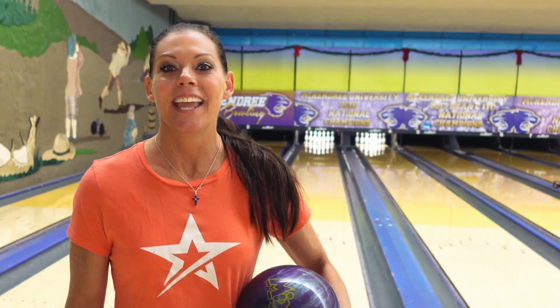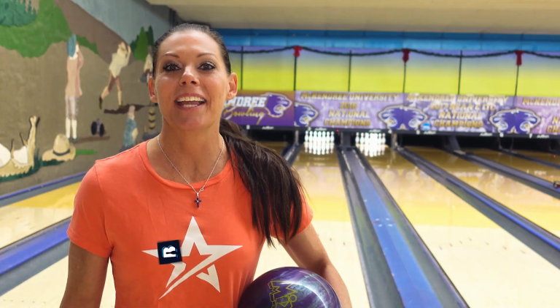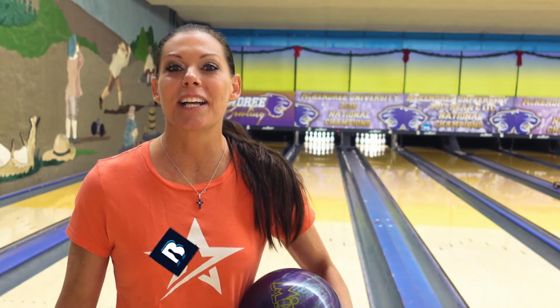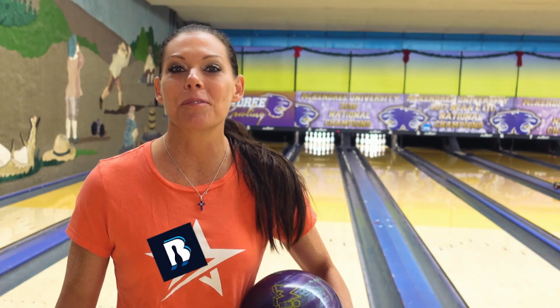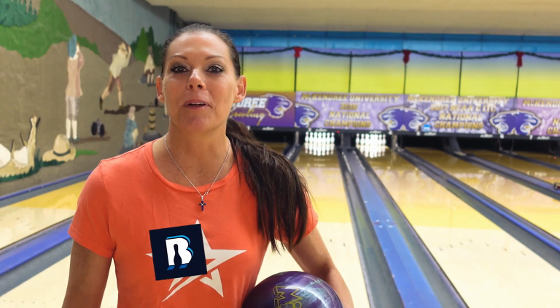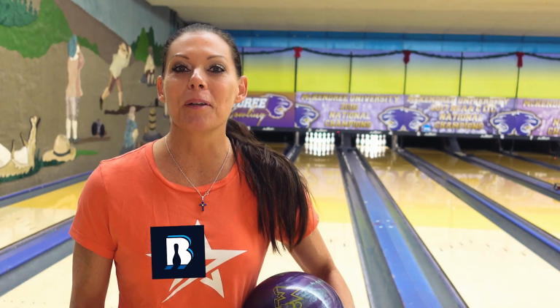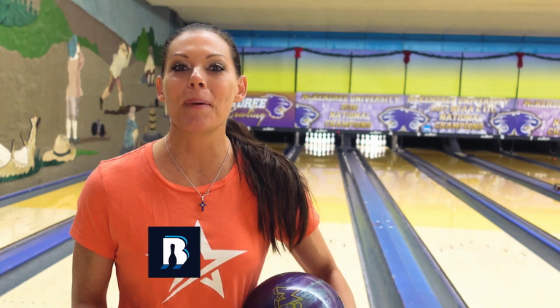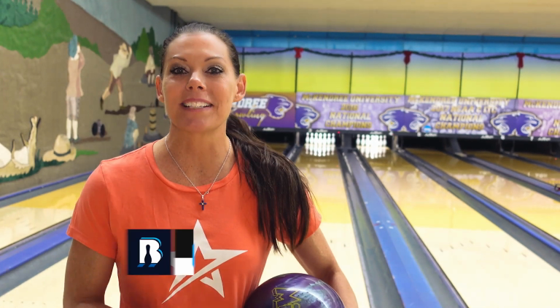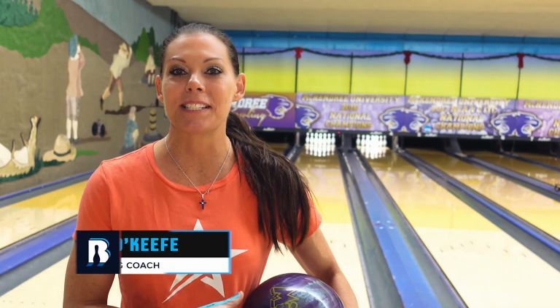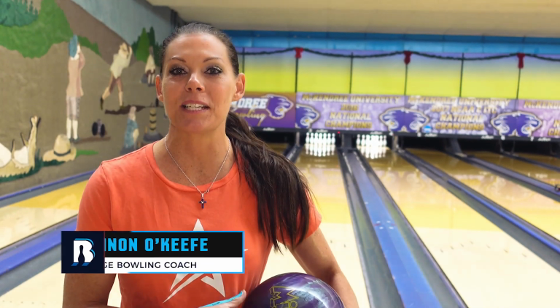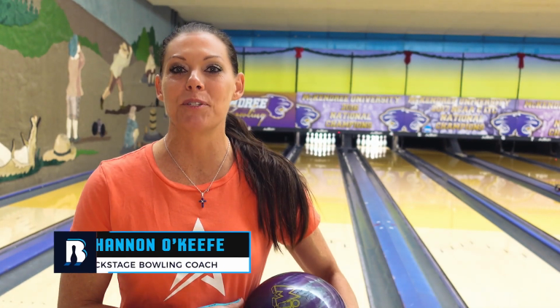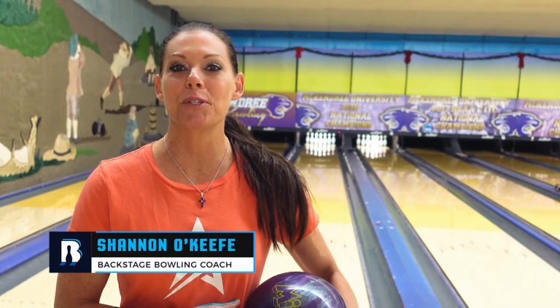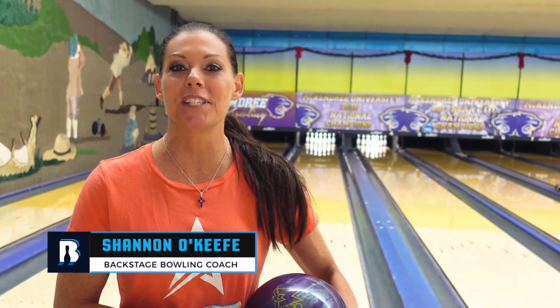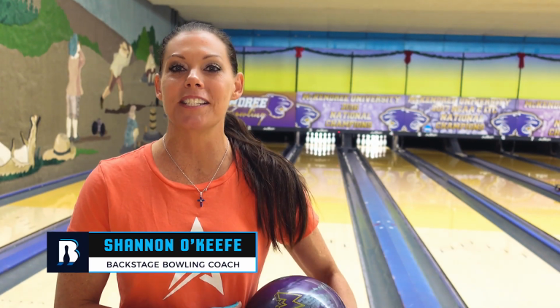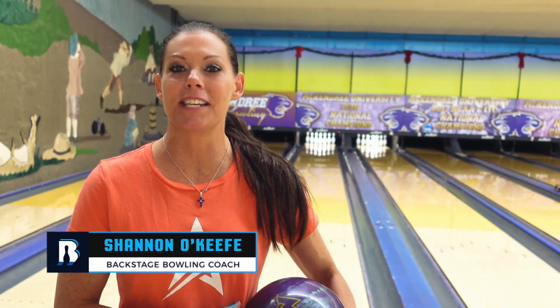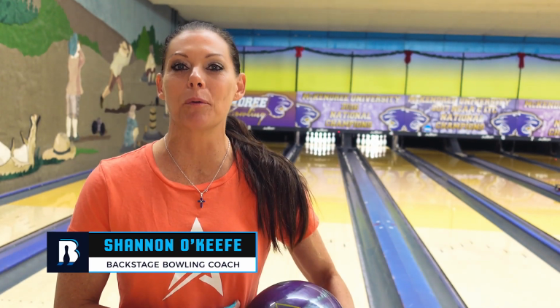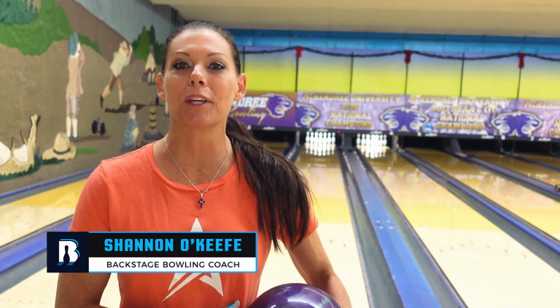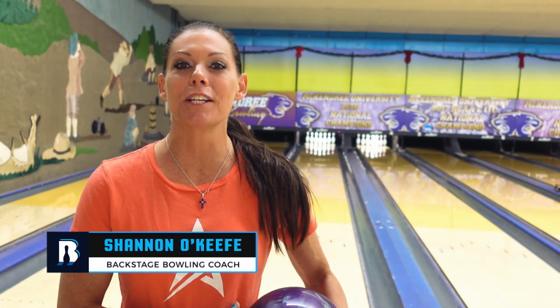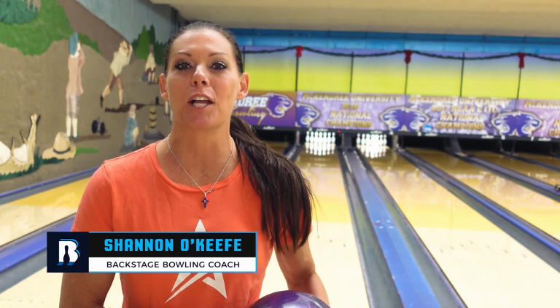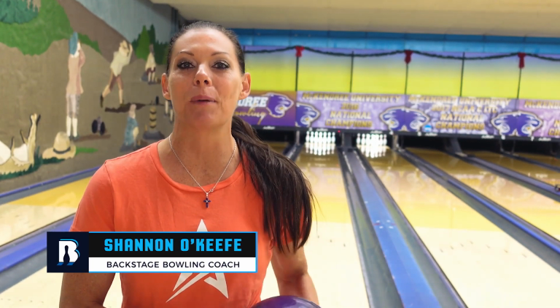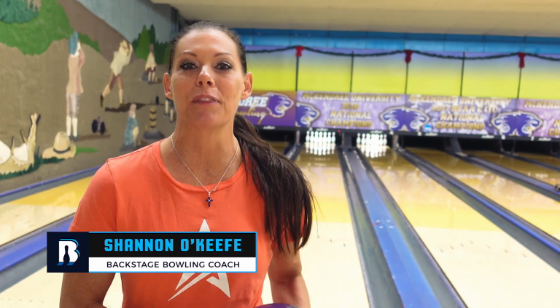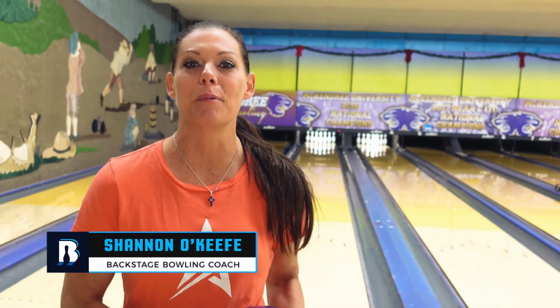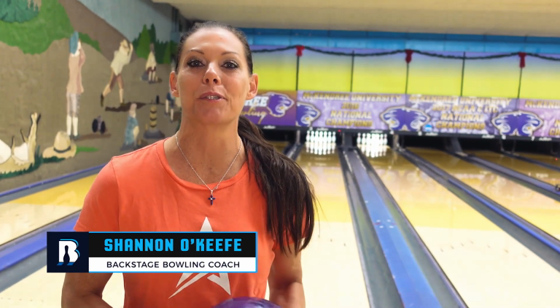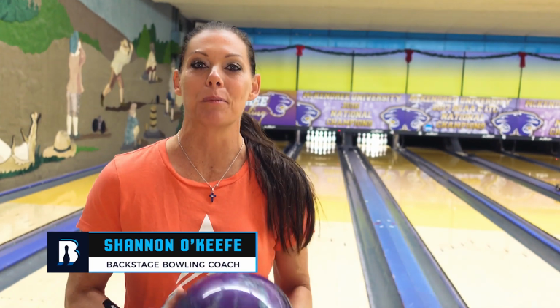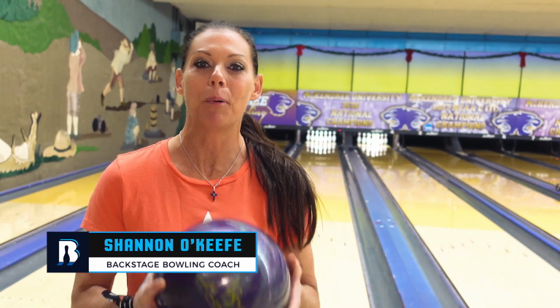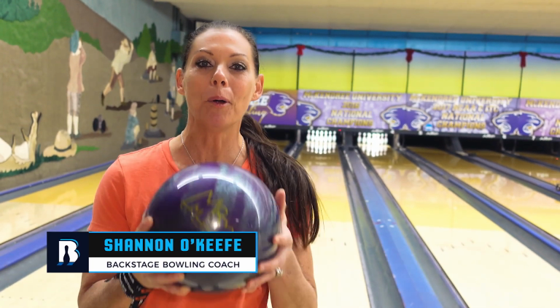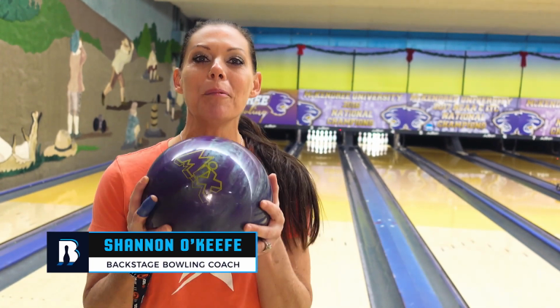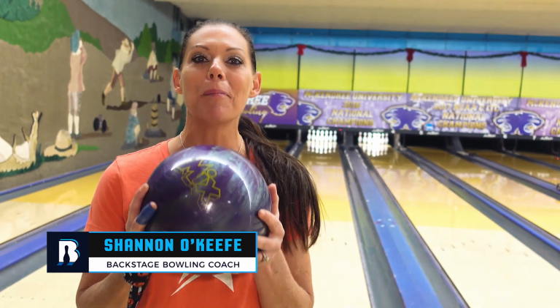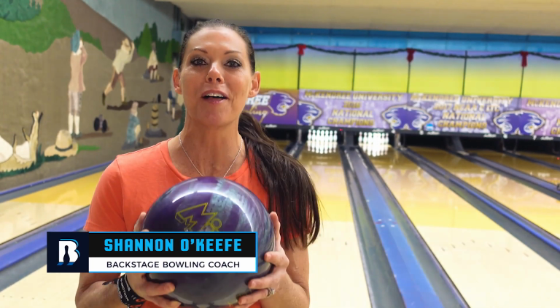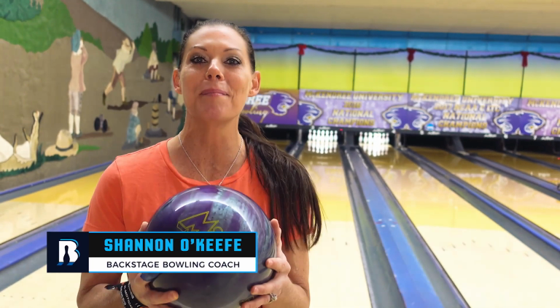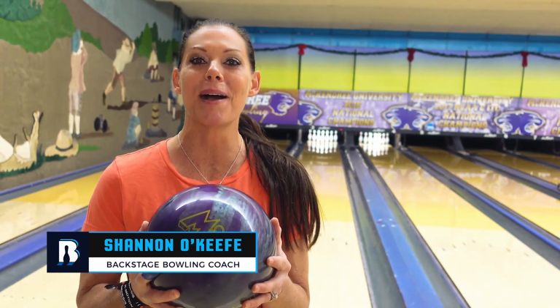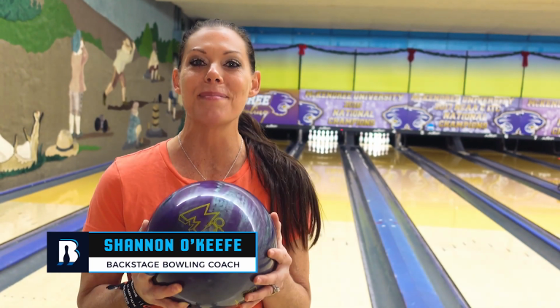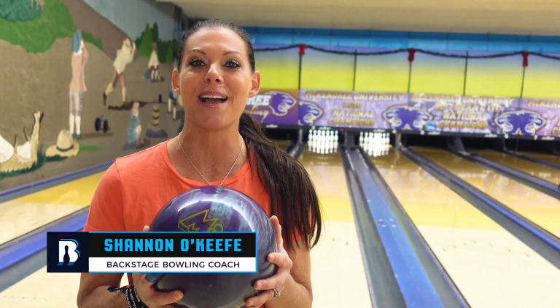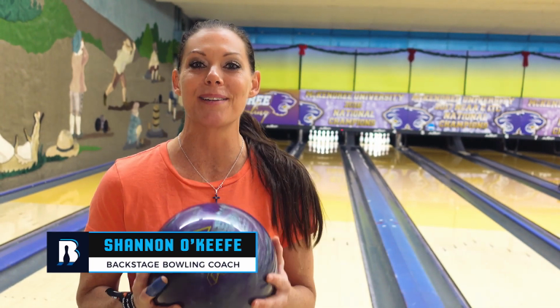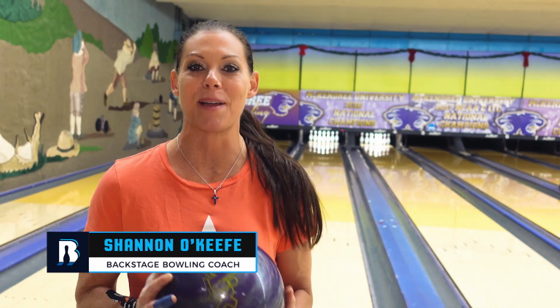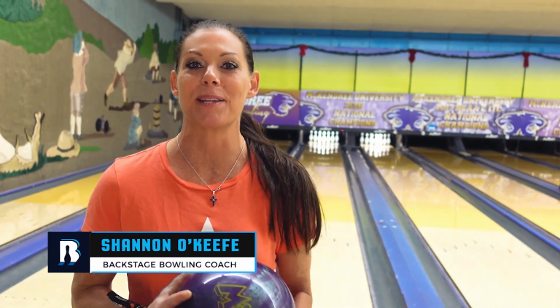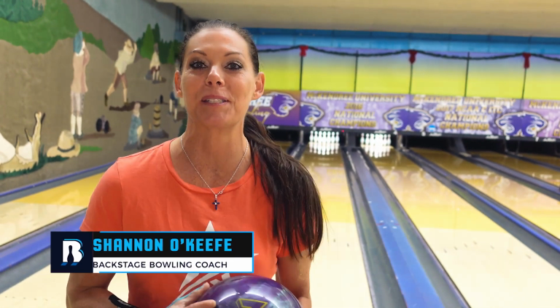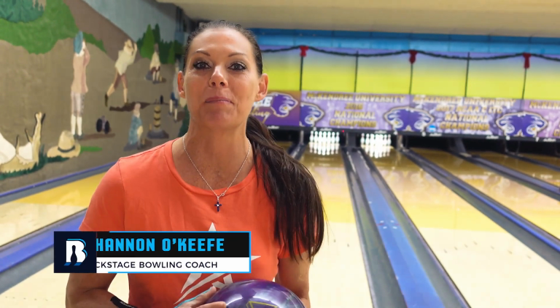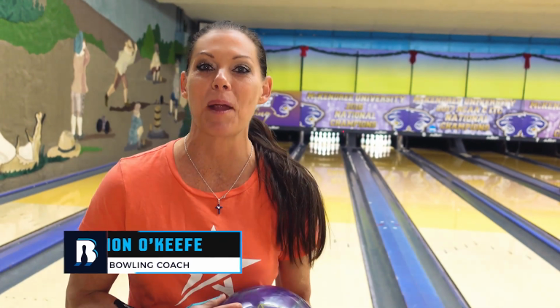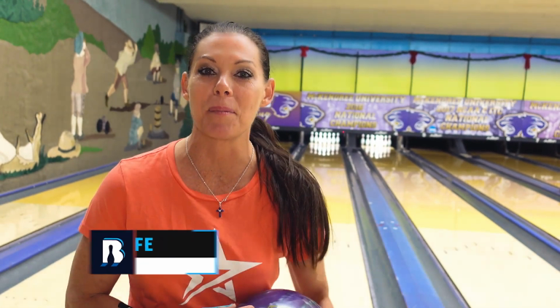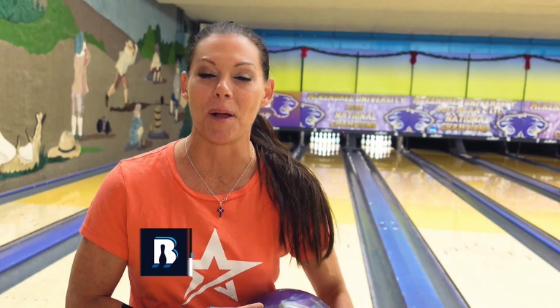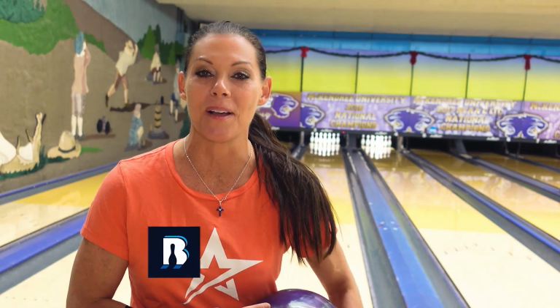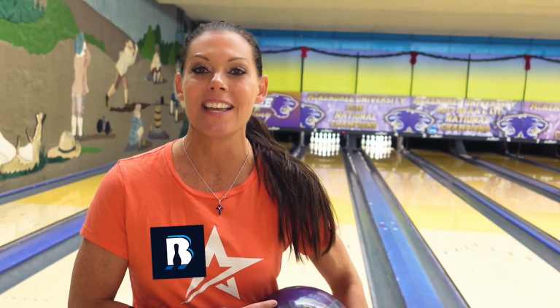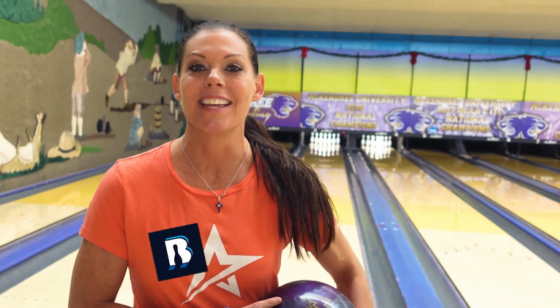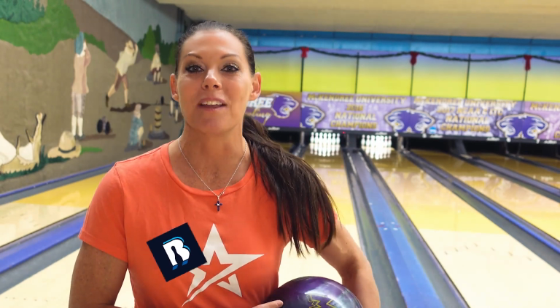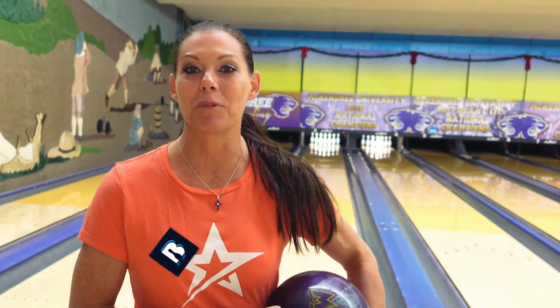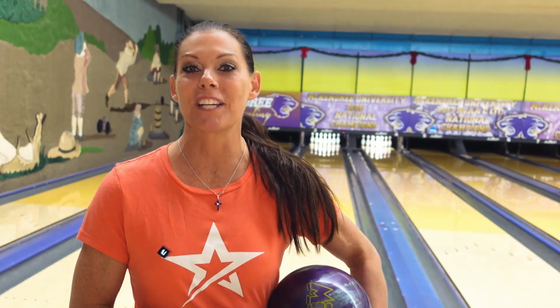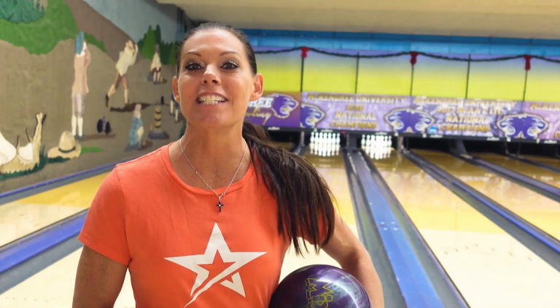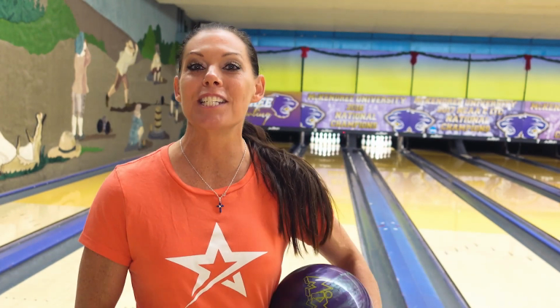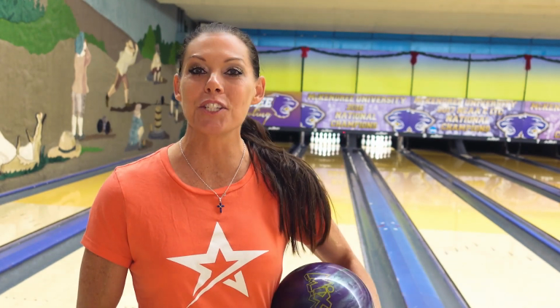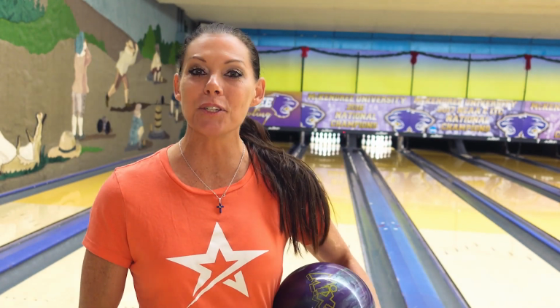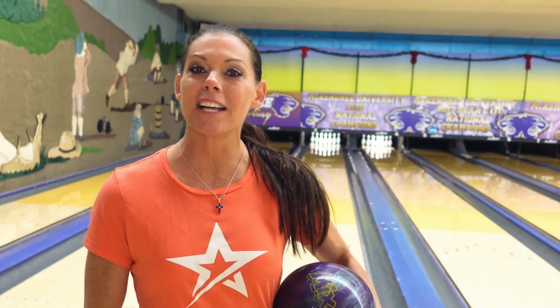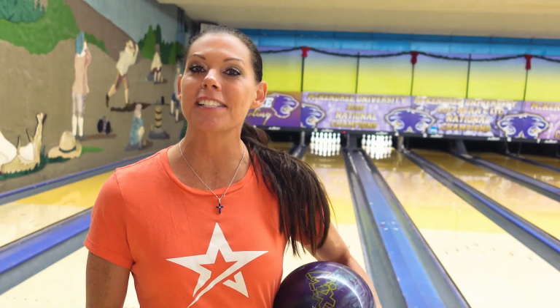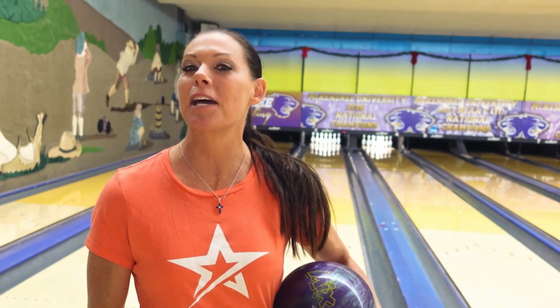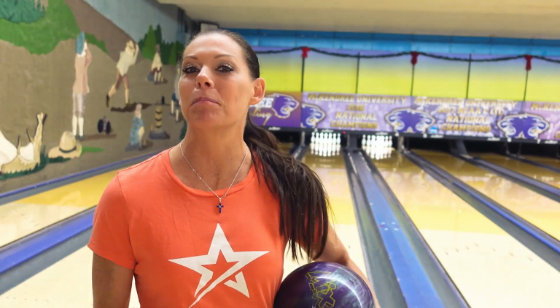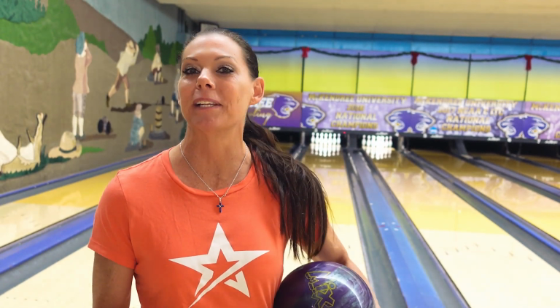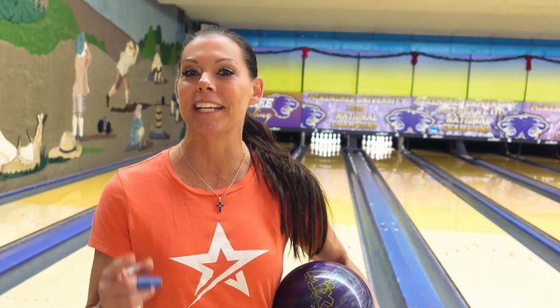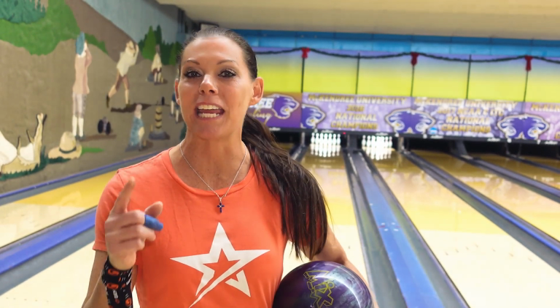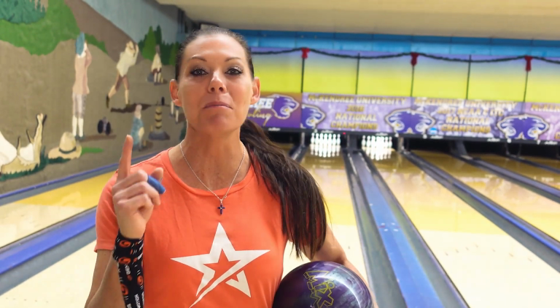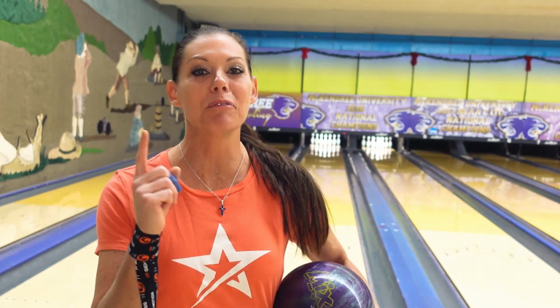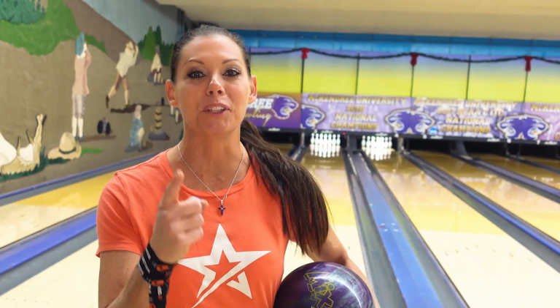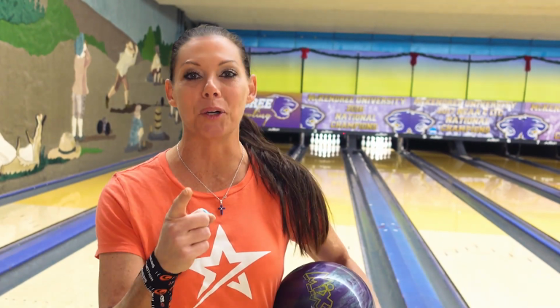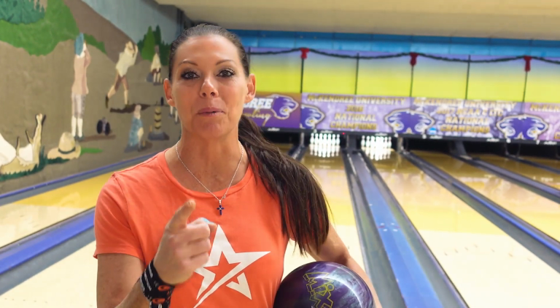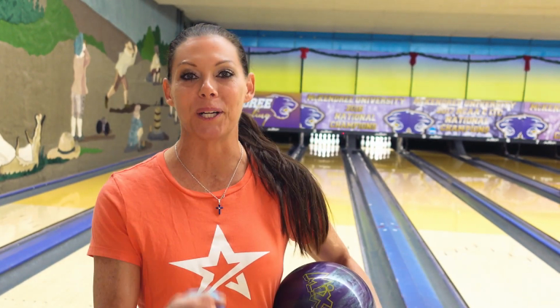Hey guys, welcome back to Tip Tuesday. Today we're going to talk about the most important ball in my bag, my spare ball. And we're going to teach you guys how to play a game of lowball.